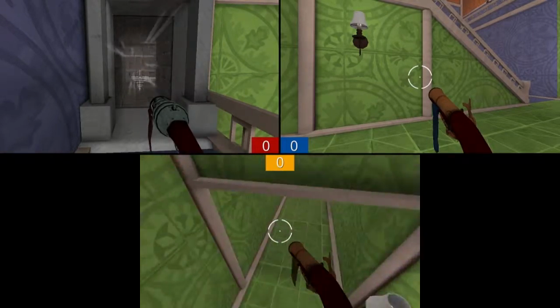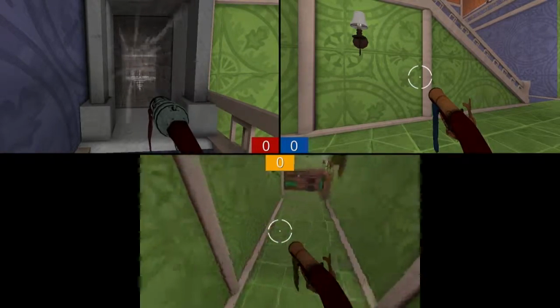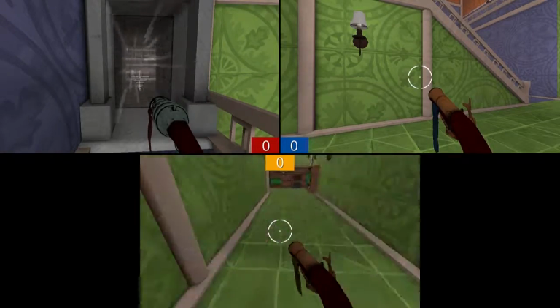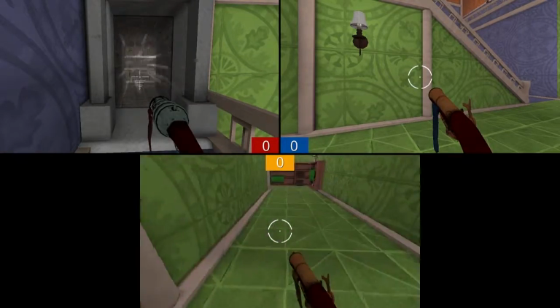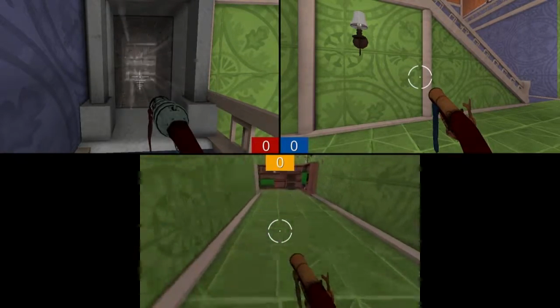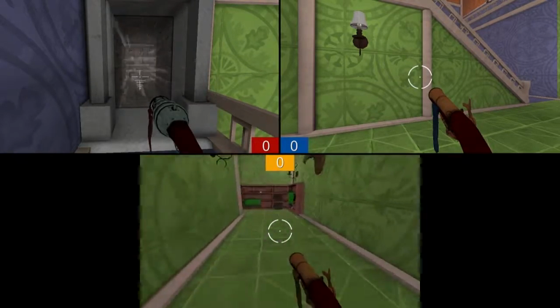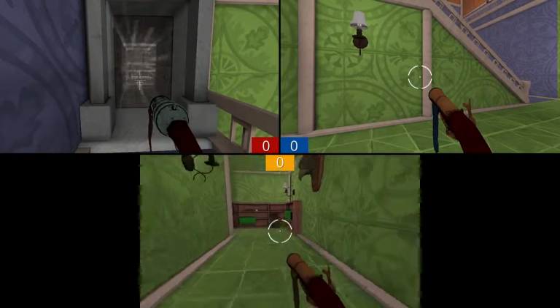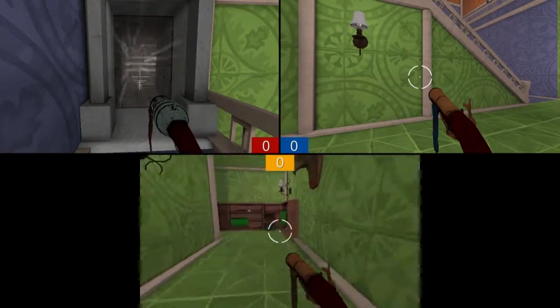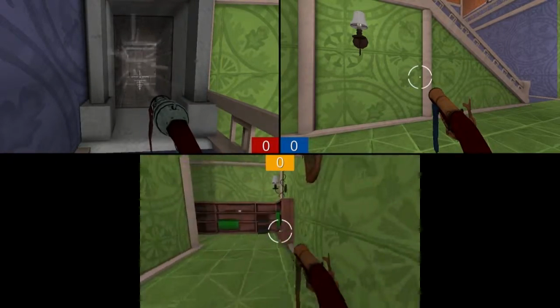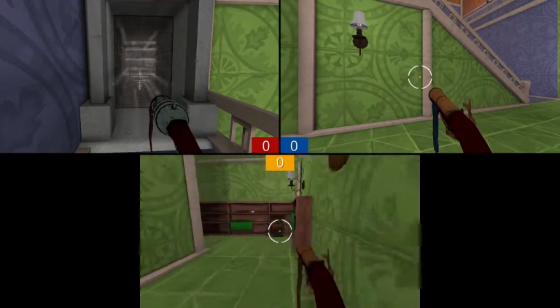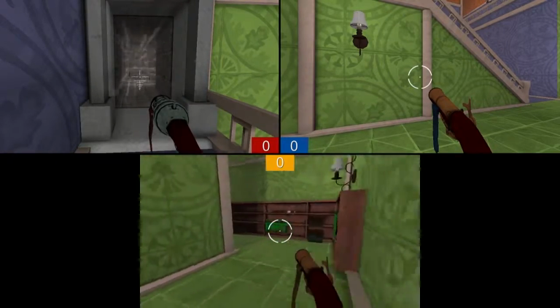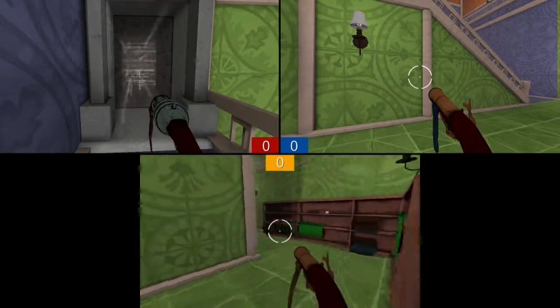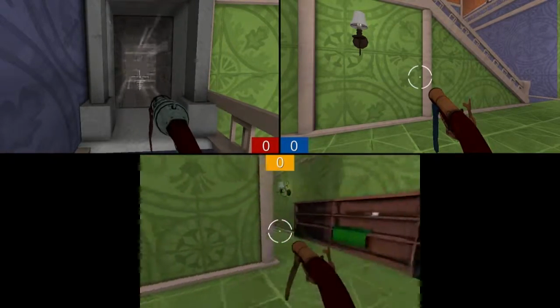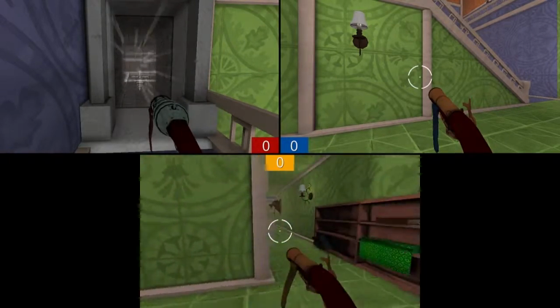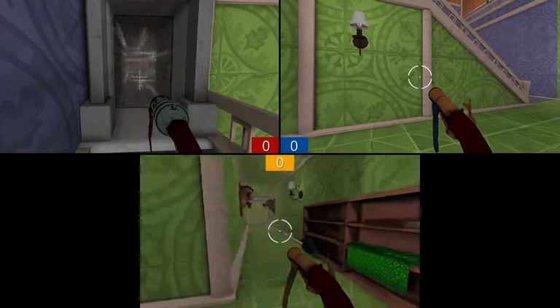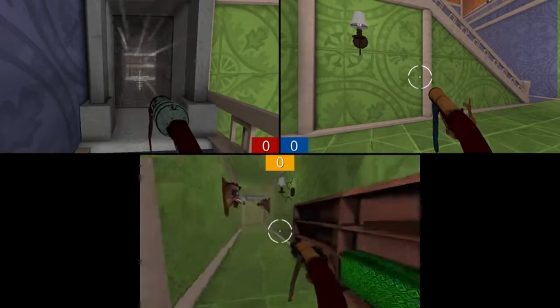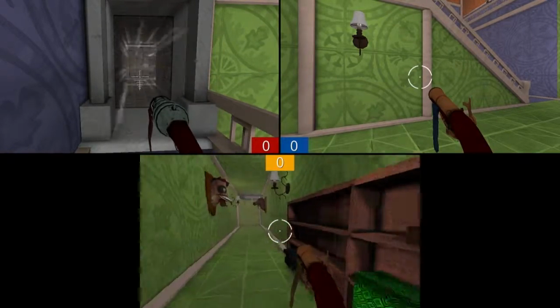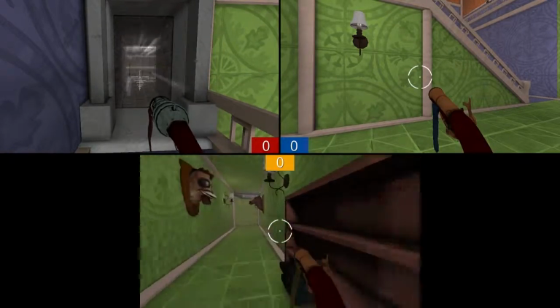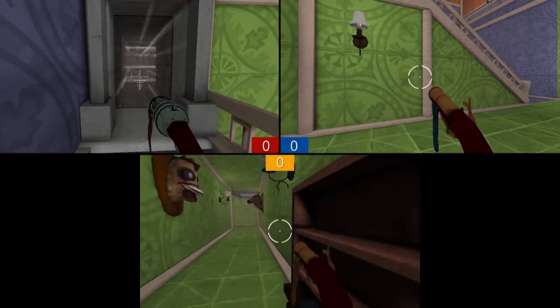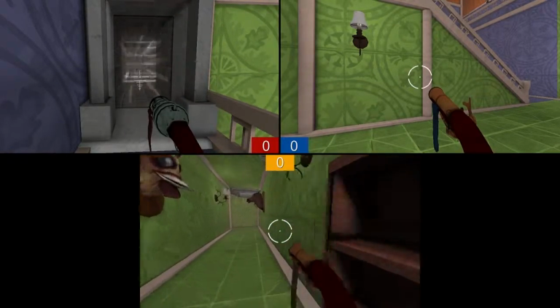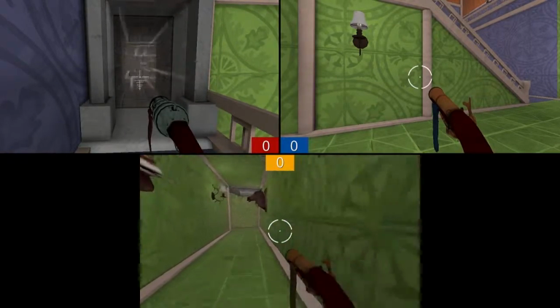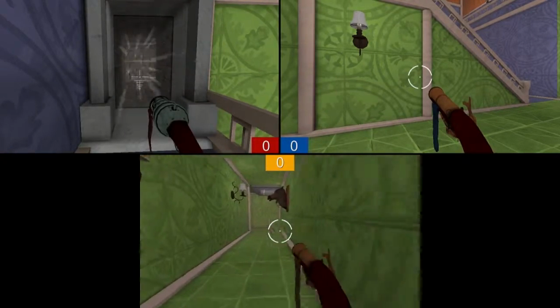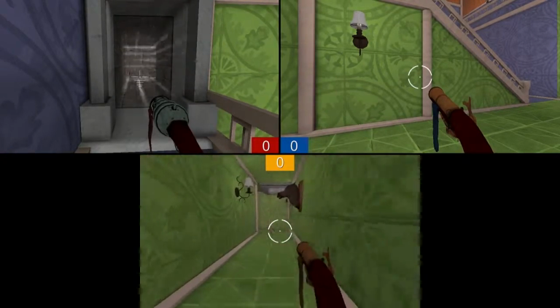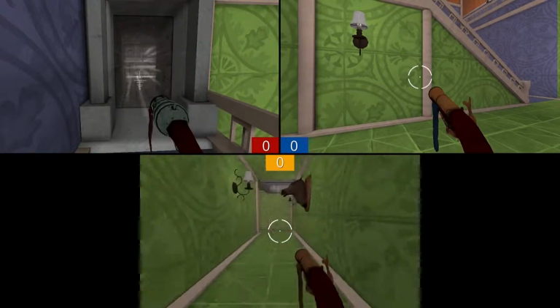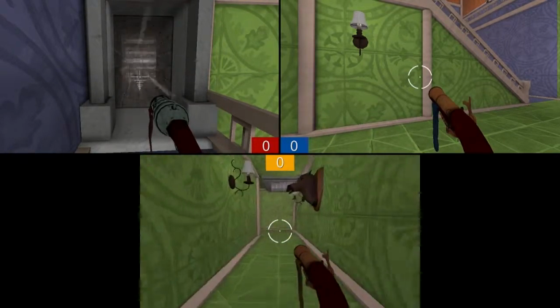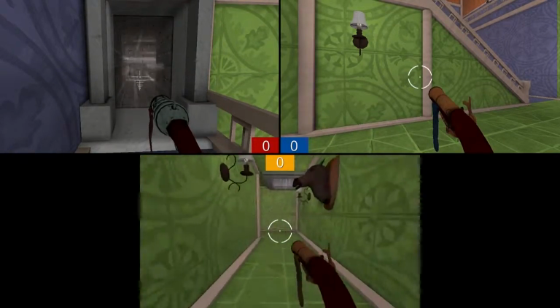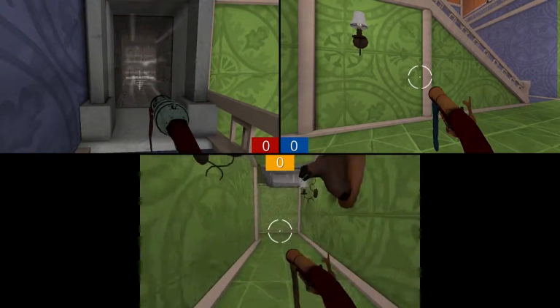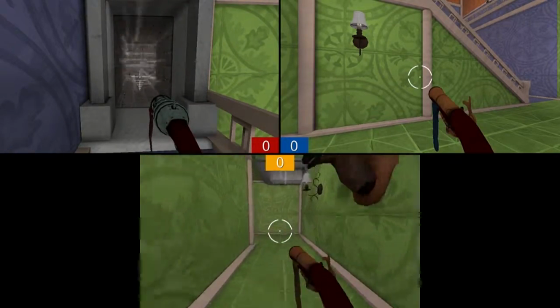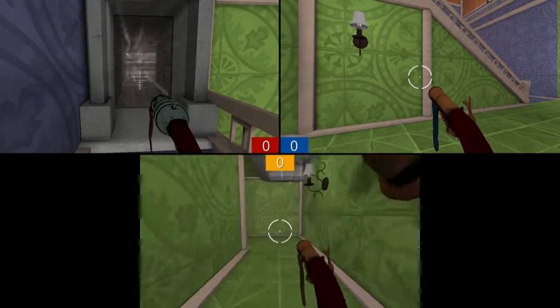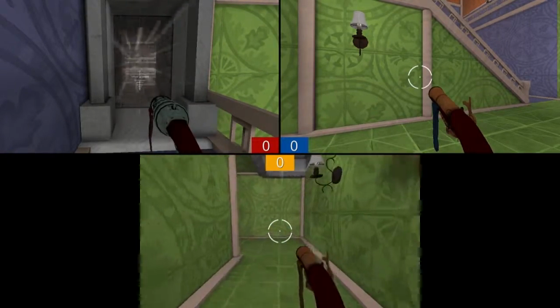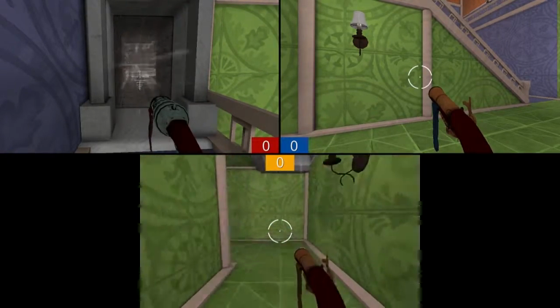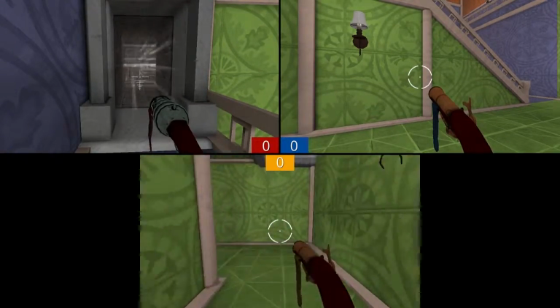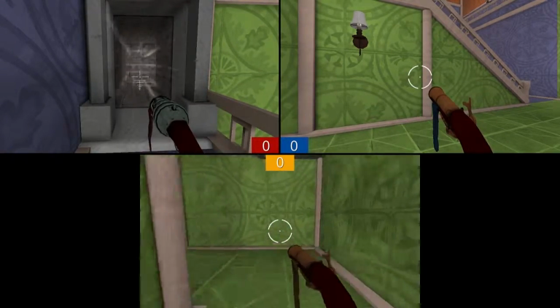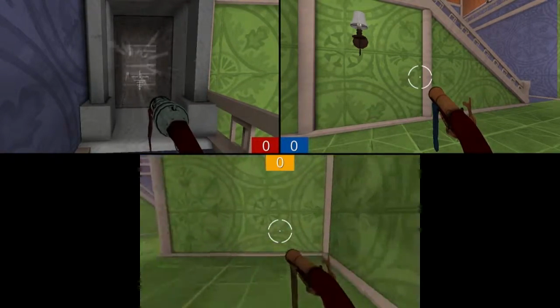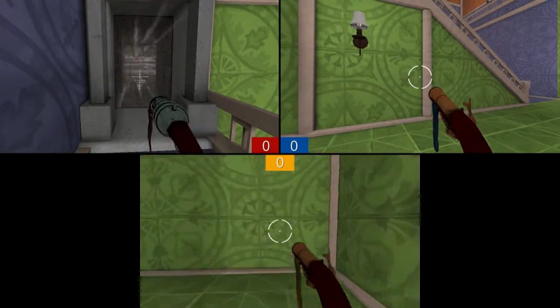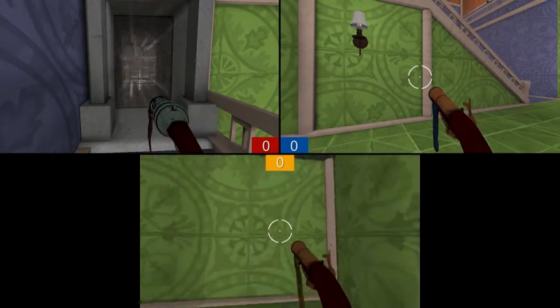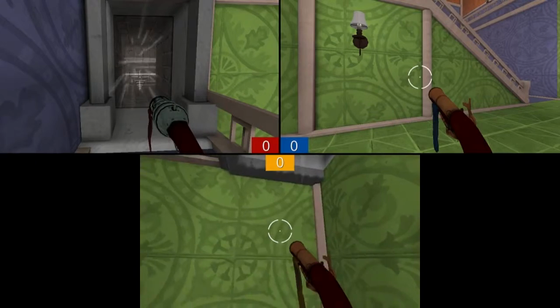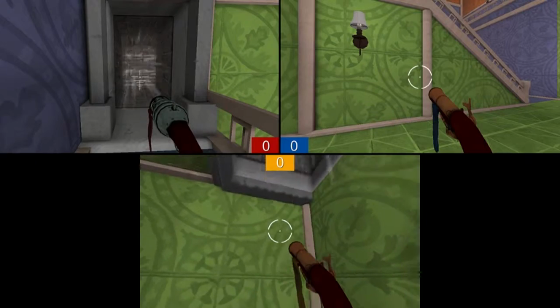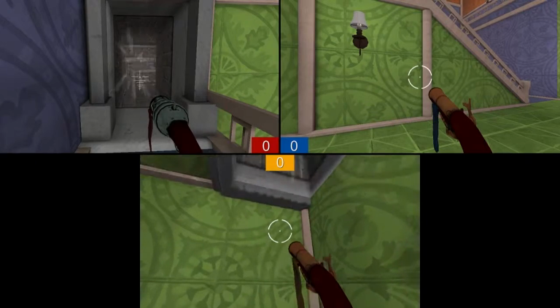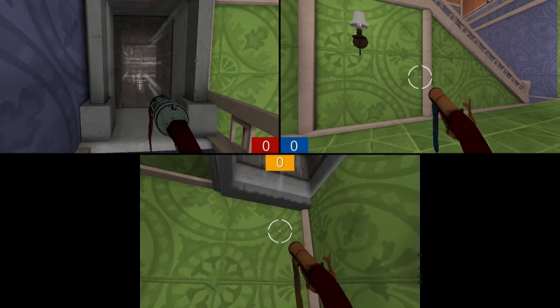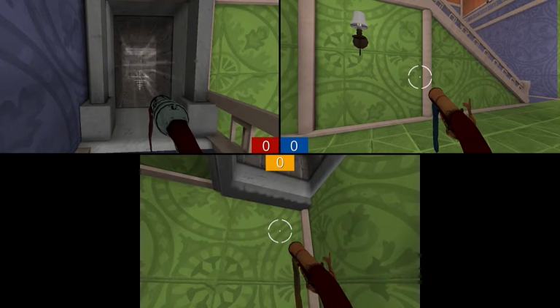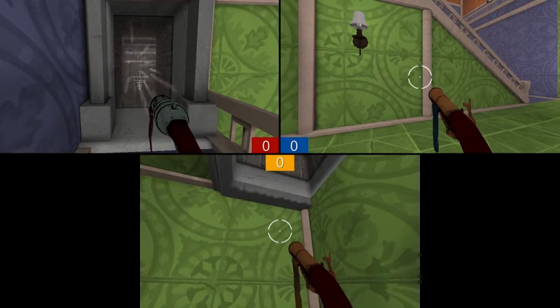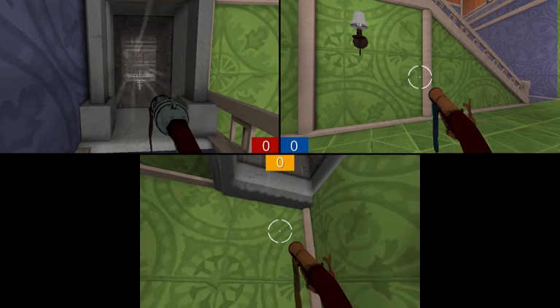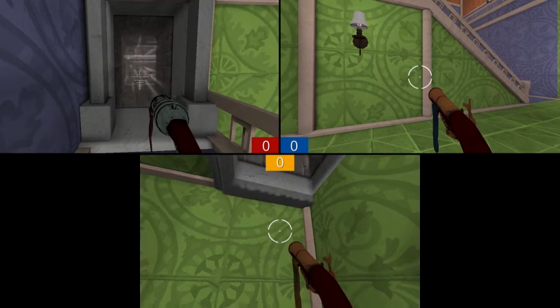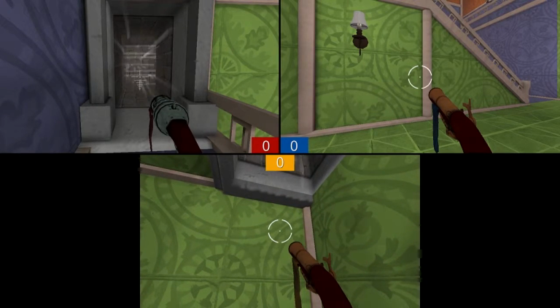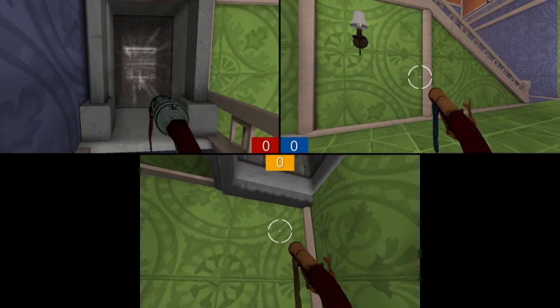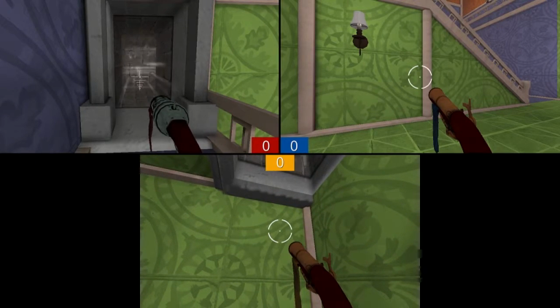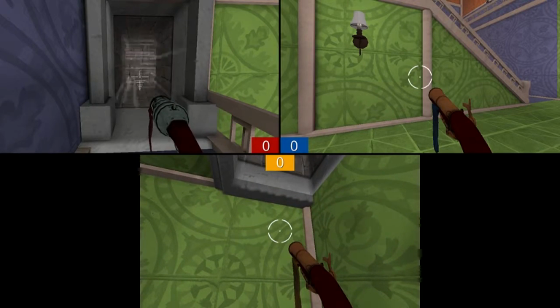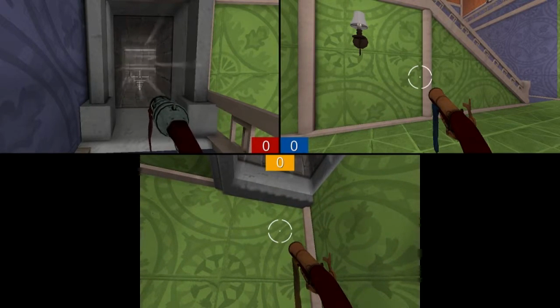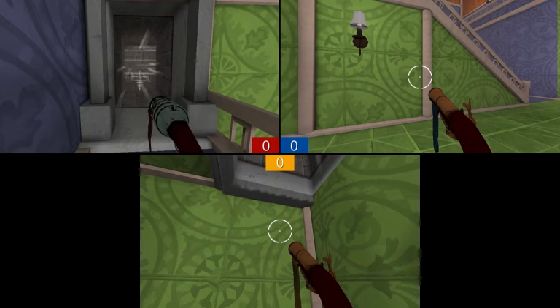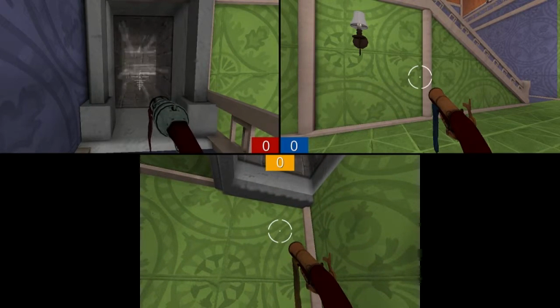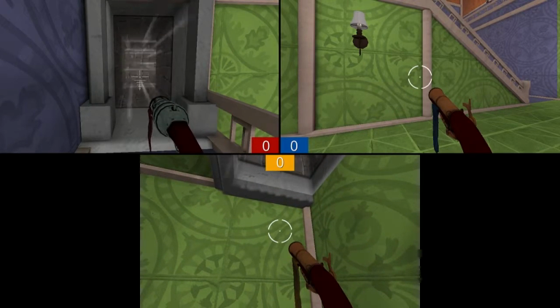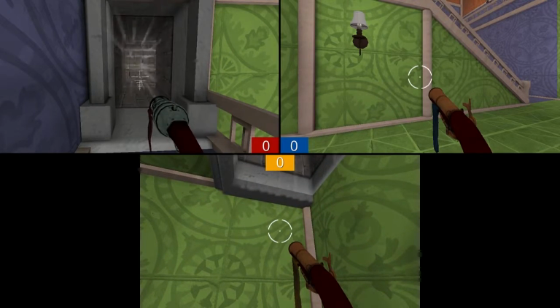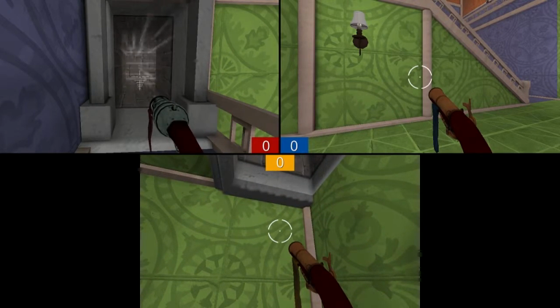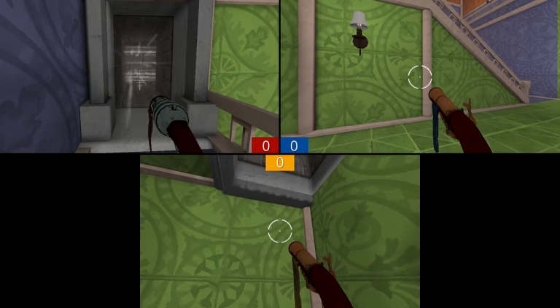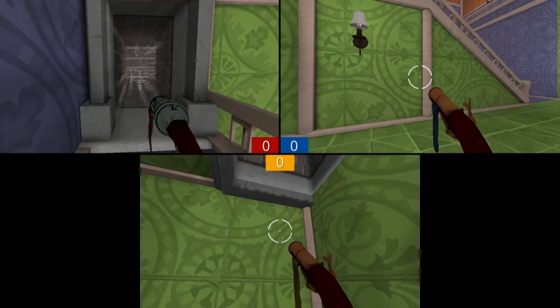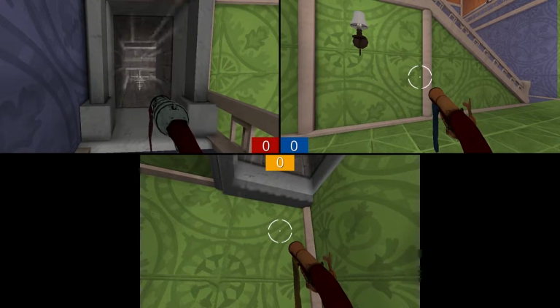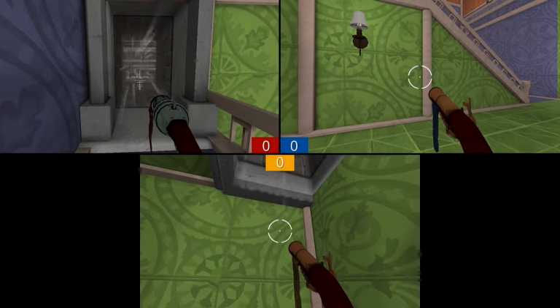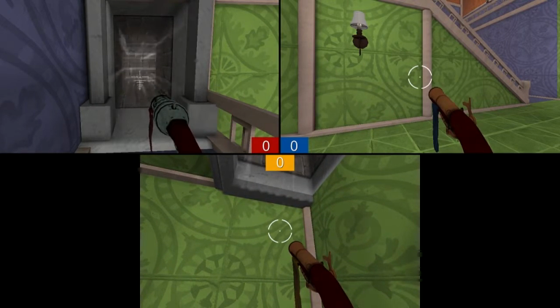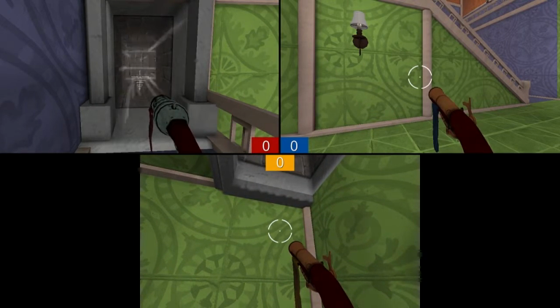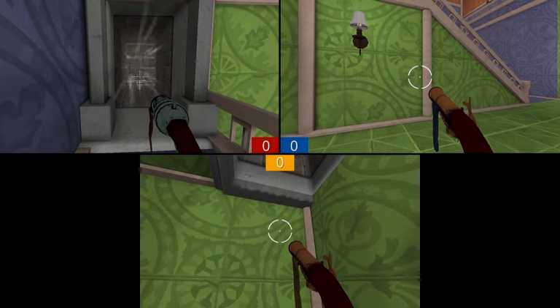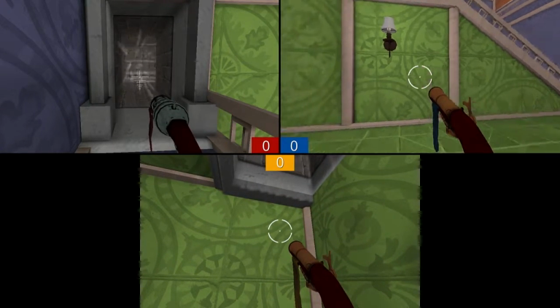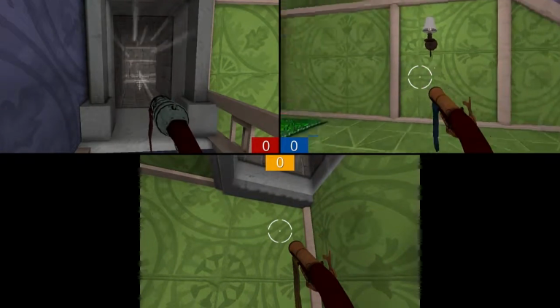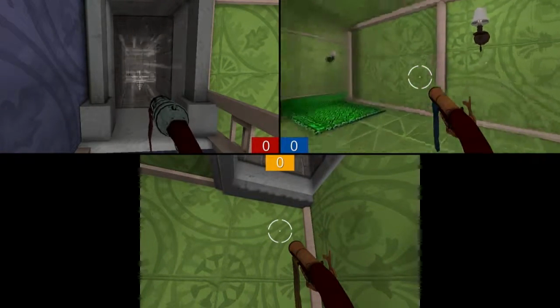Because if you shoot the grenade through, it'll go all the way down. So the bottom screen, if you look there first, that's where the grenade's gonna come out.